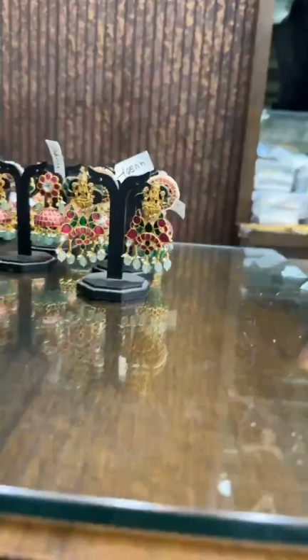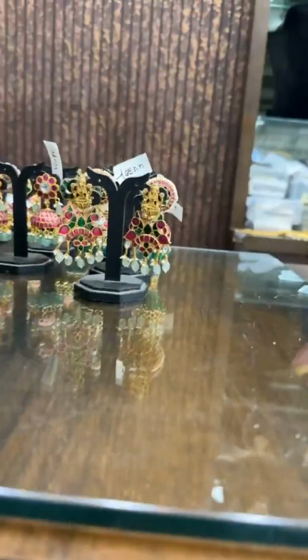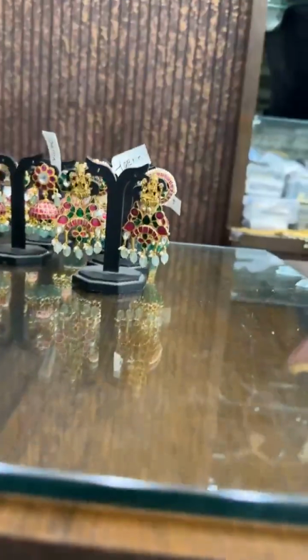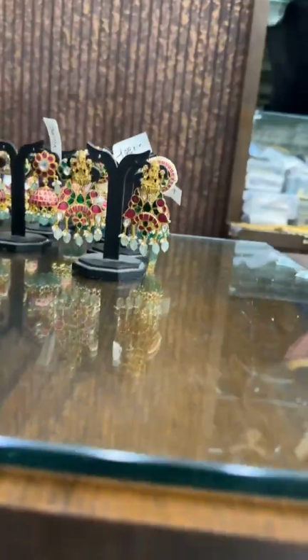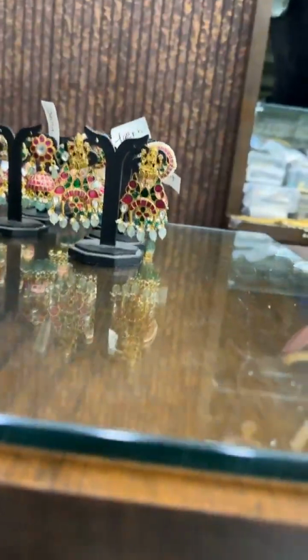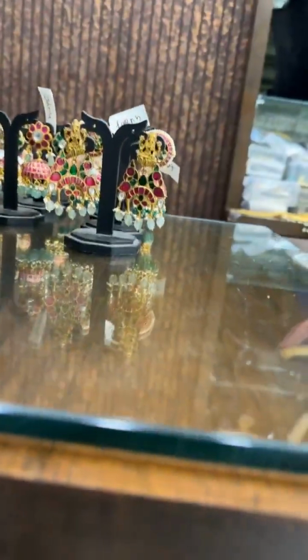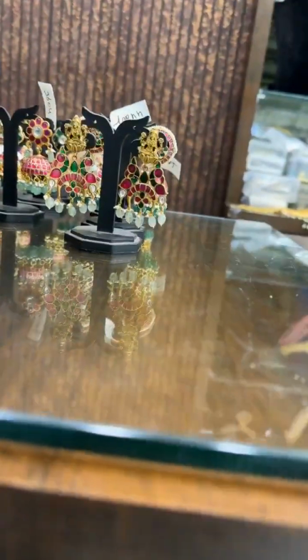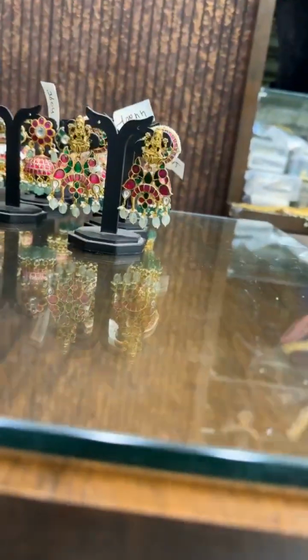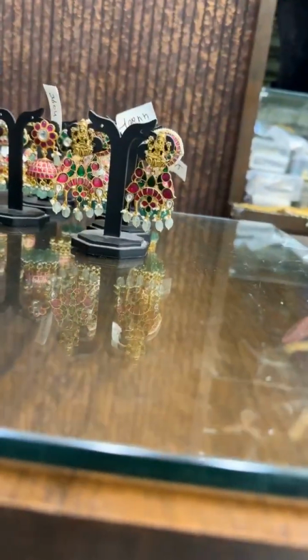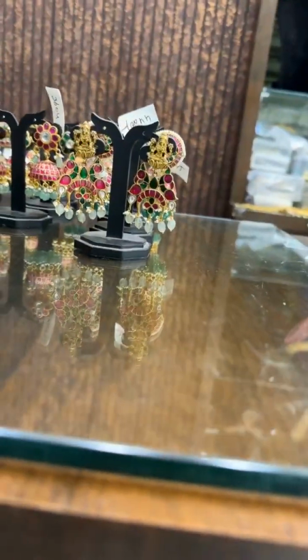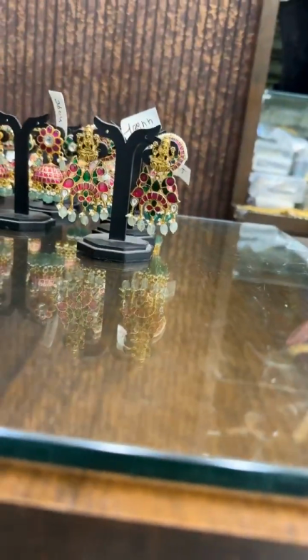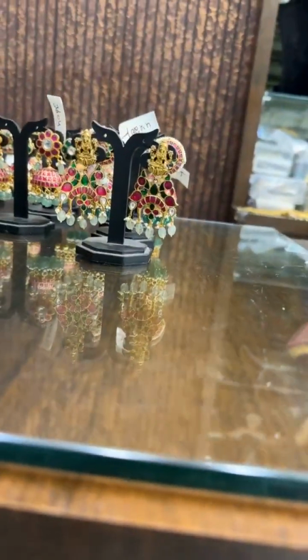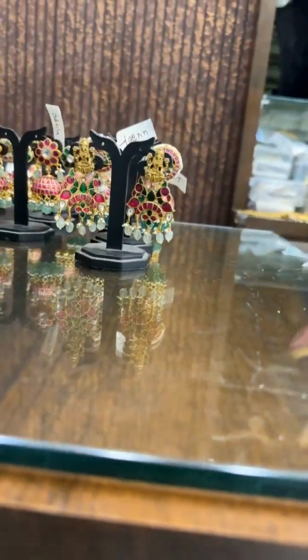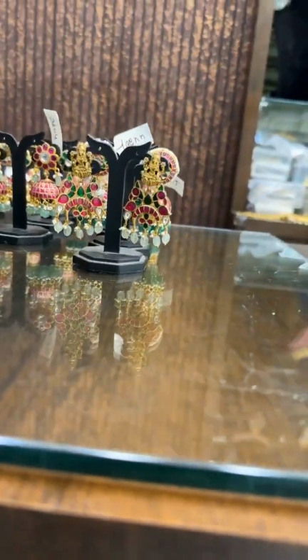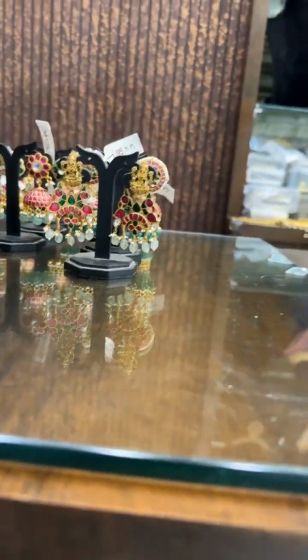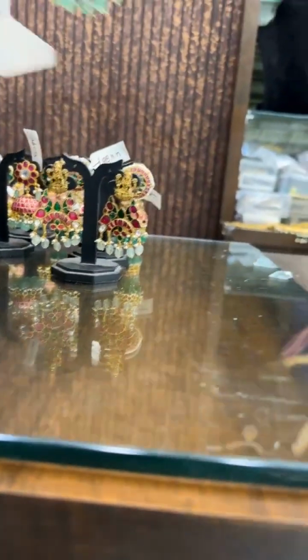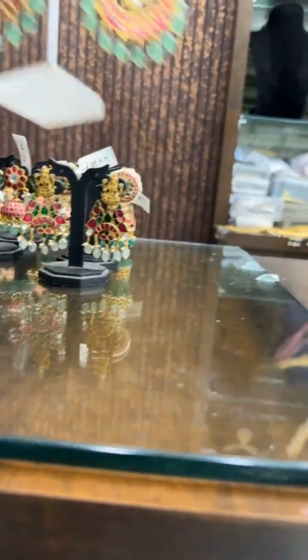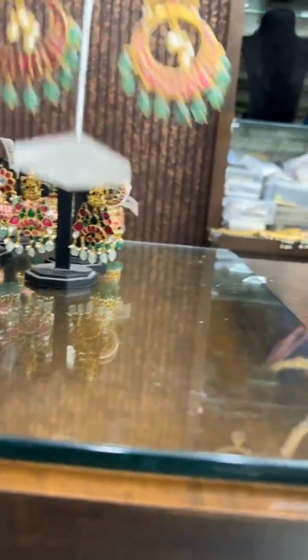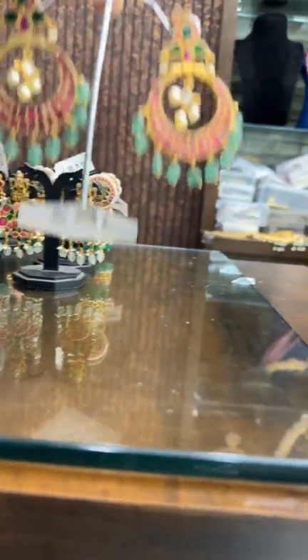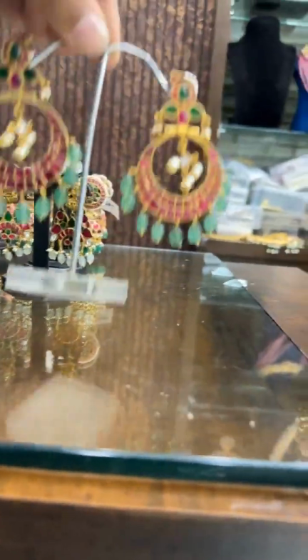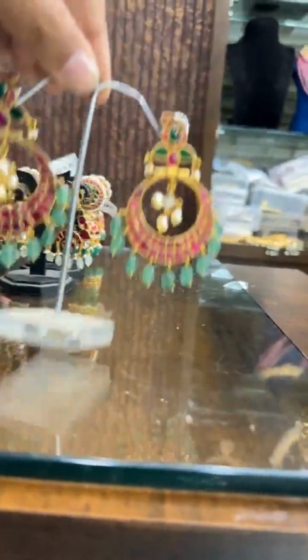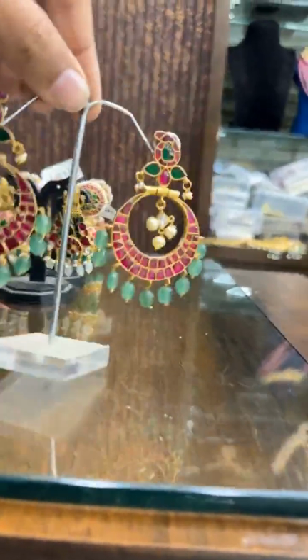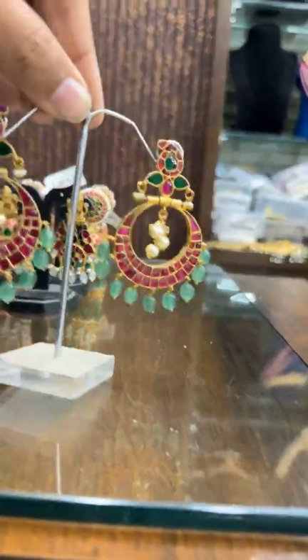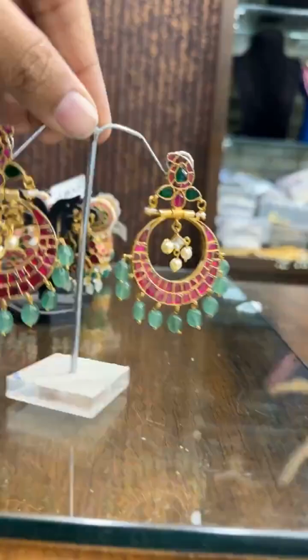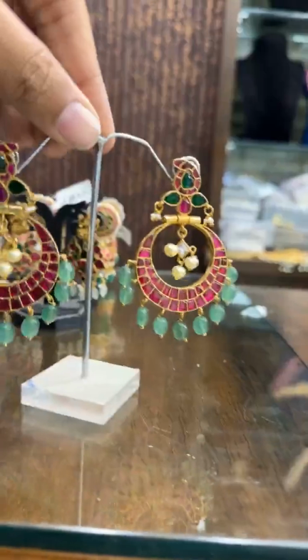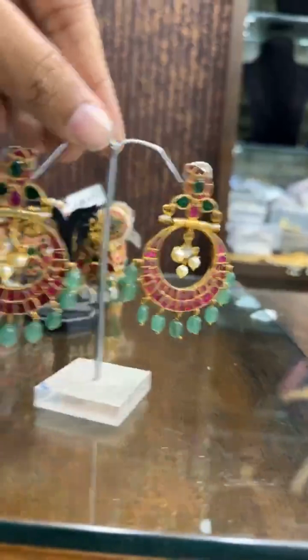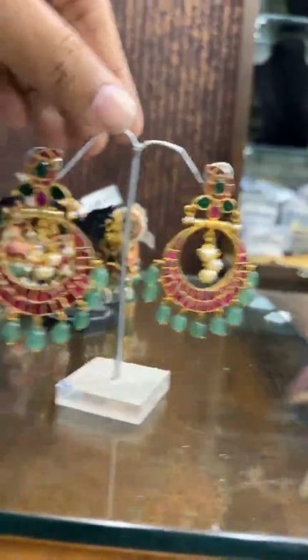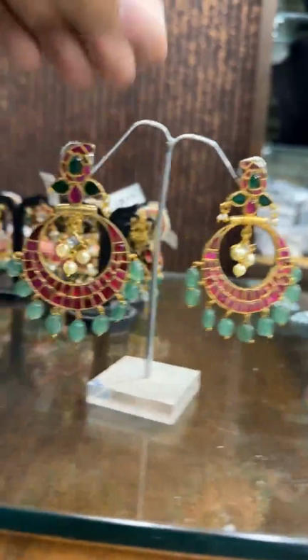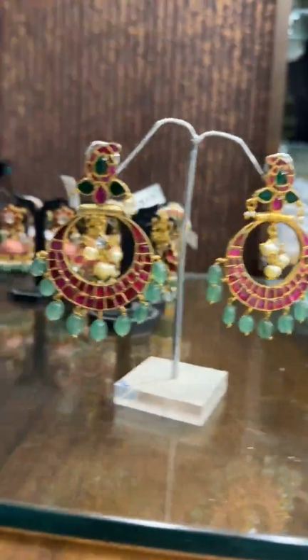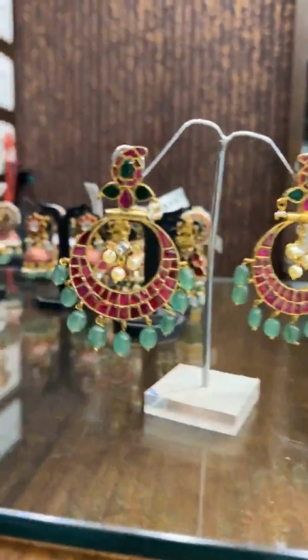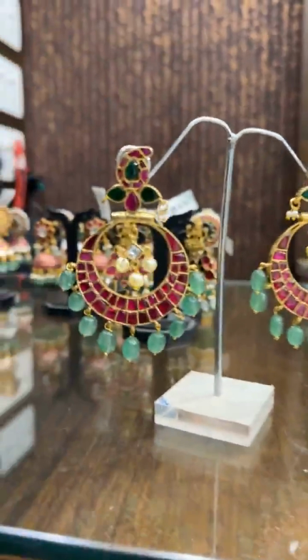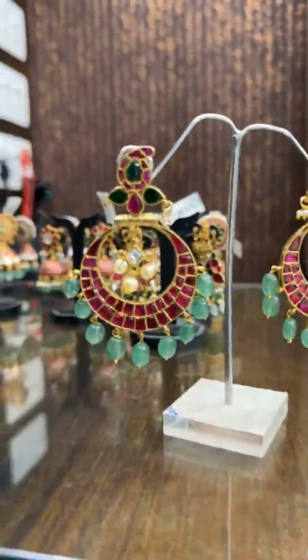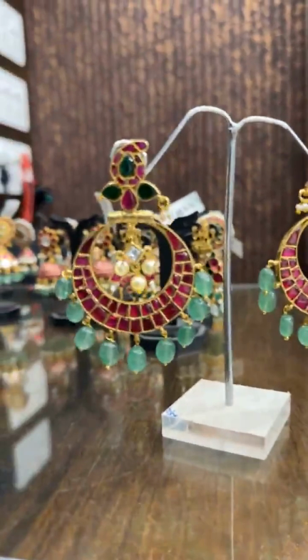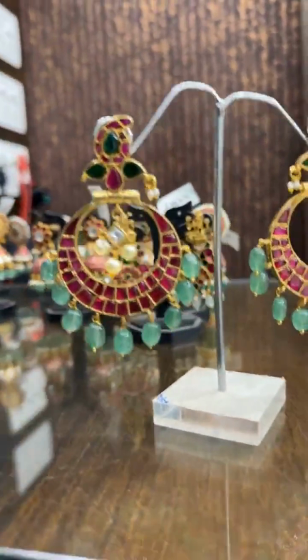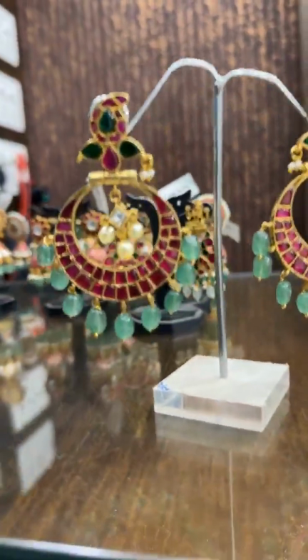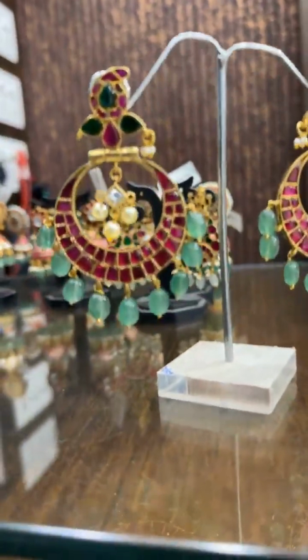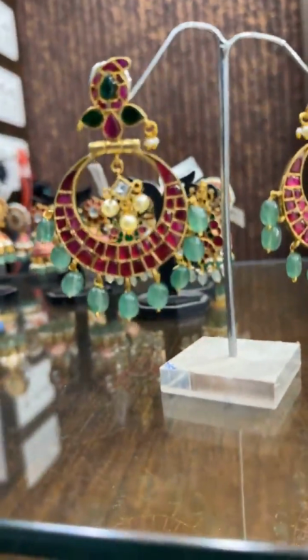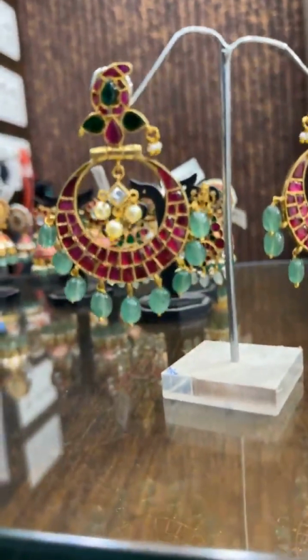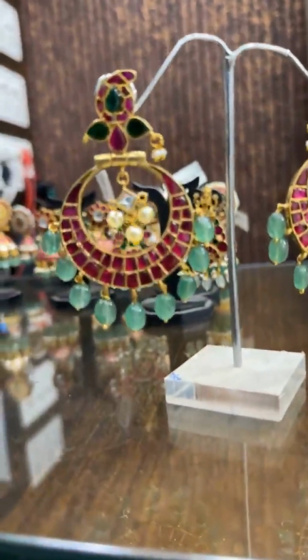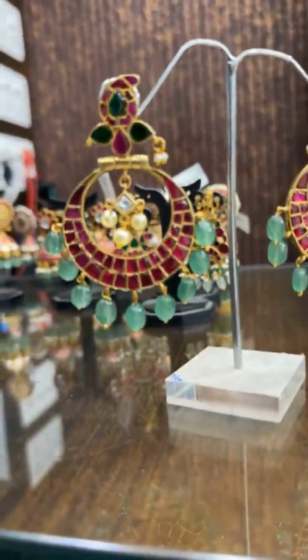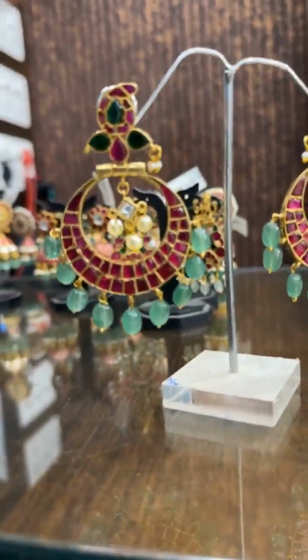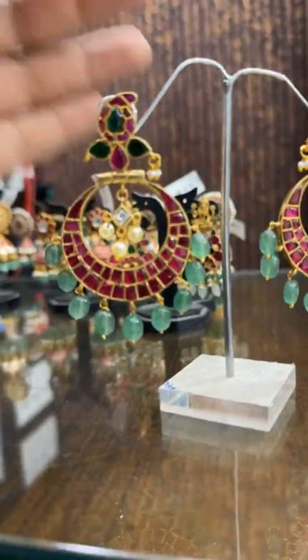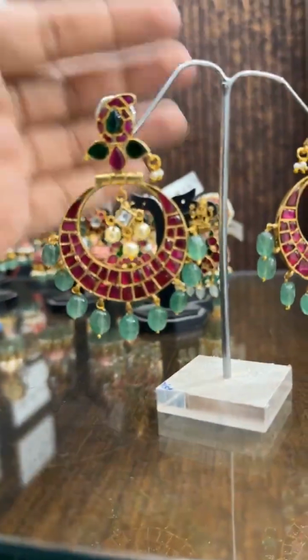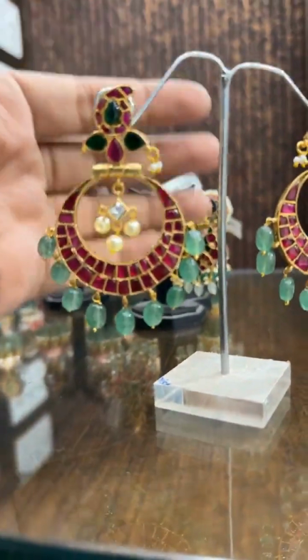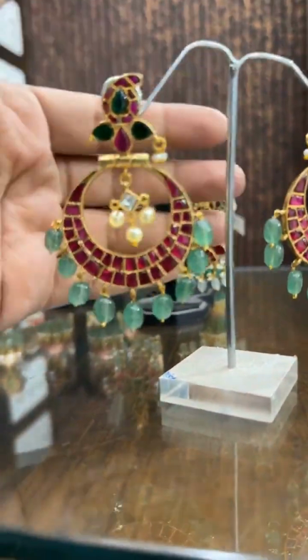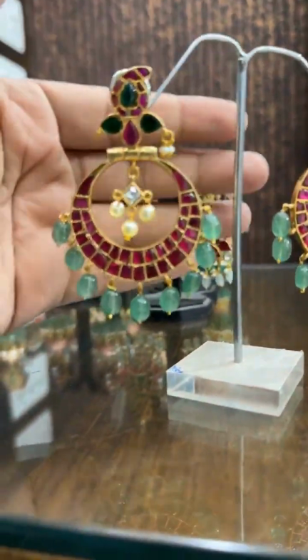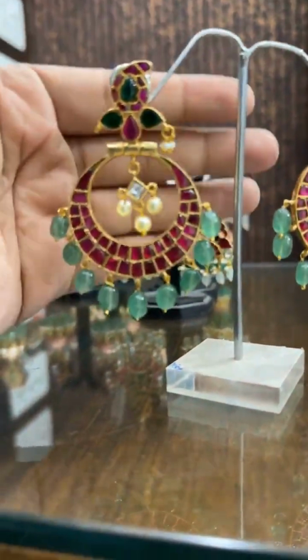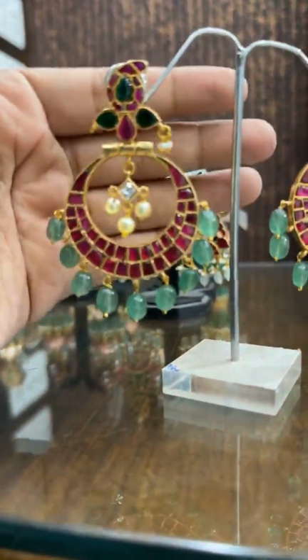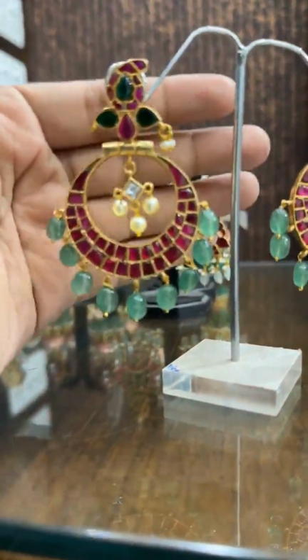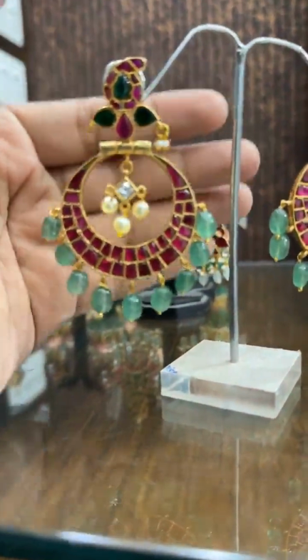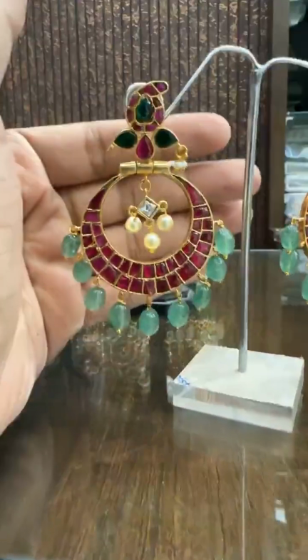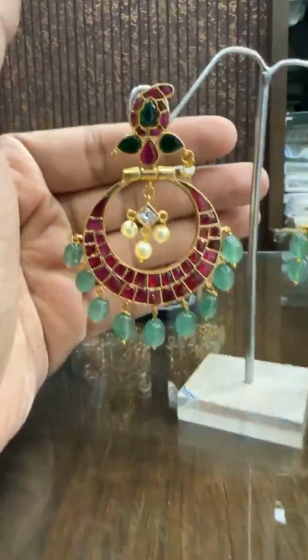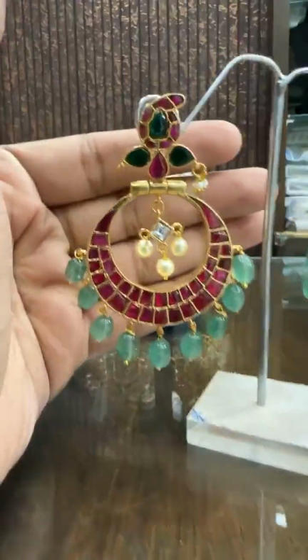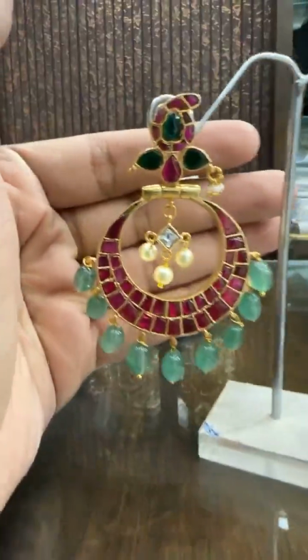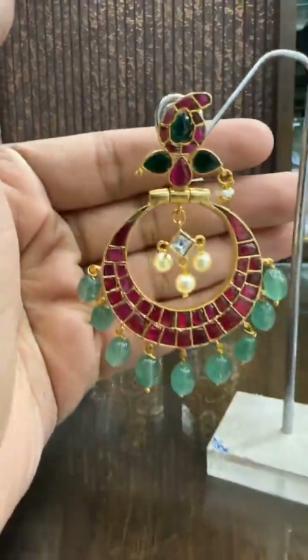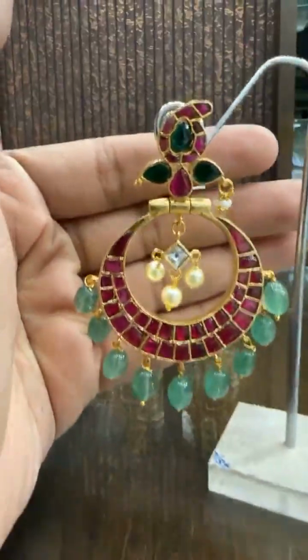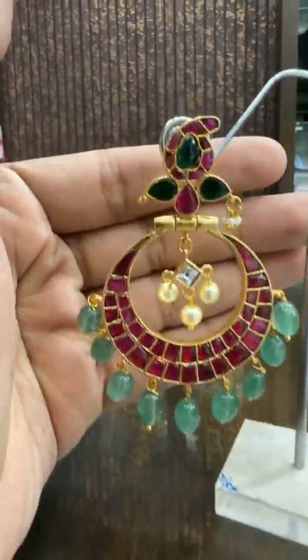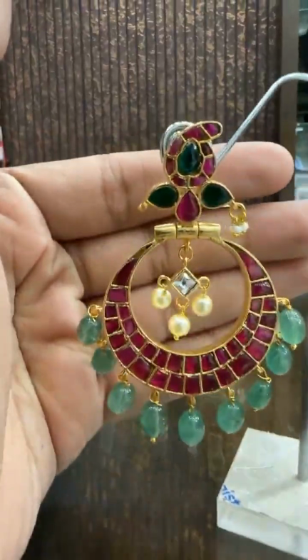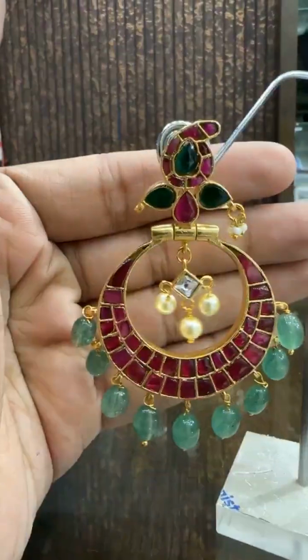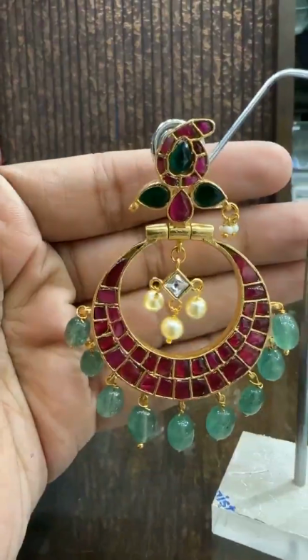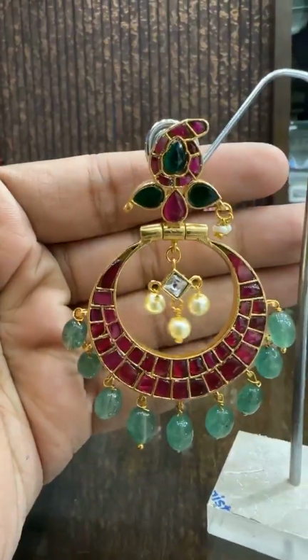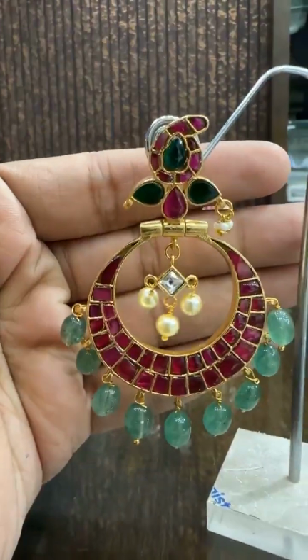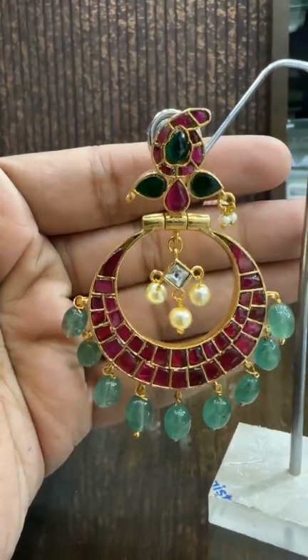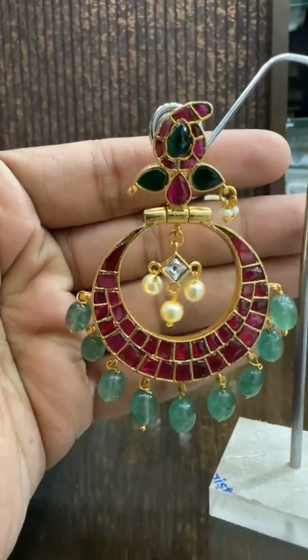Then we have a big size Chand Bali — super big, super elegant one.